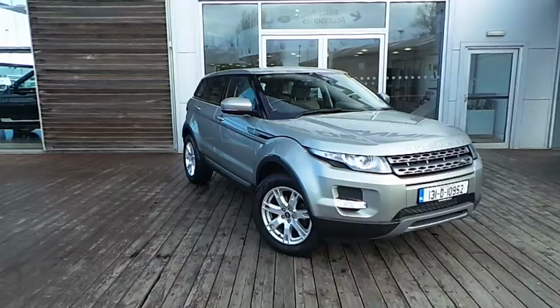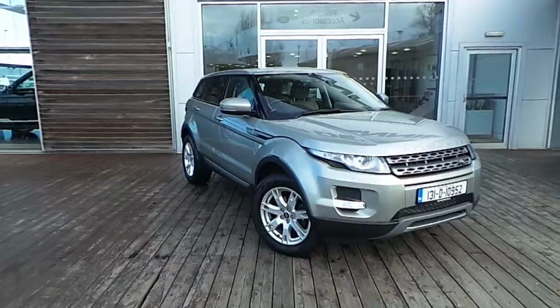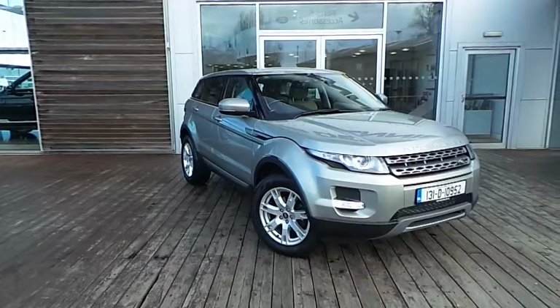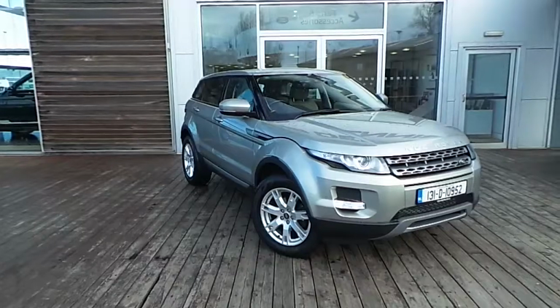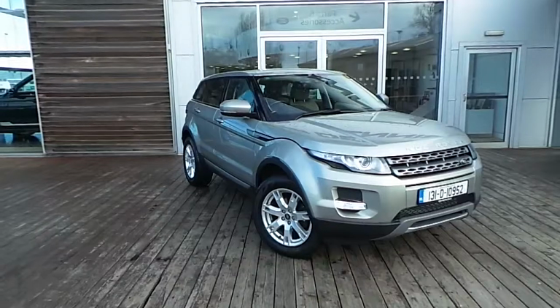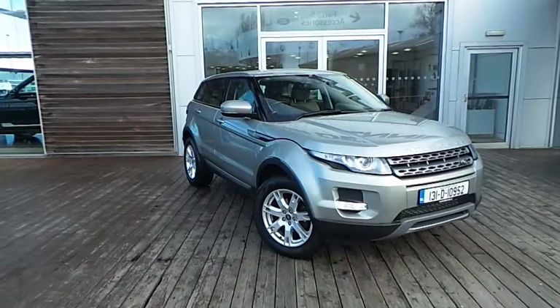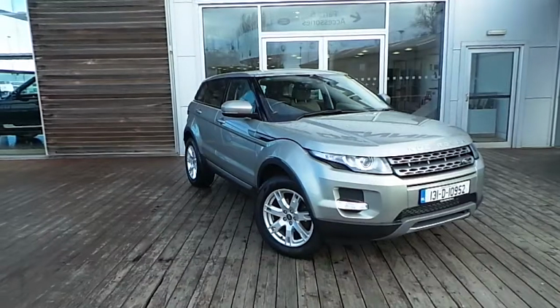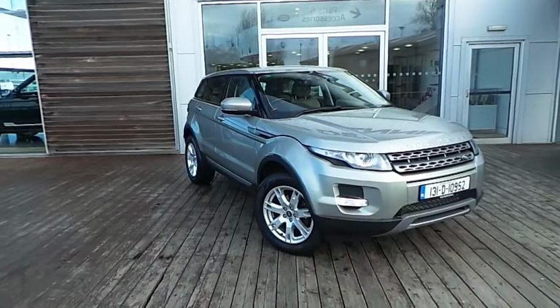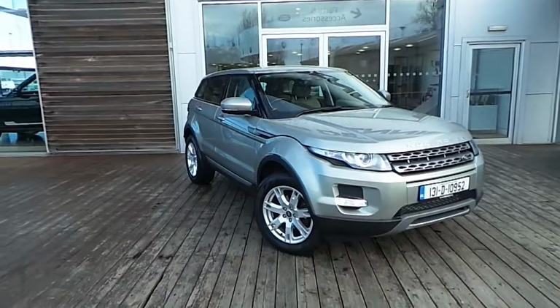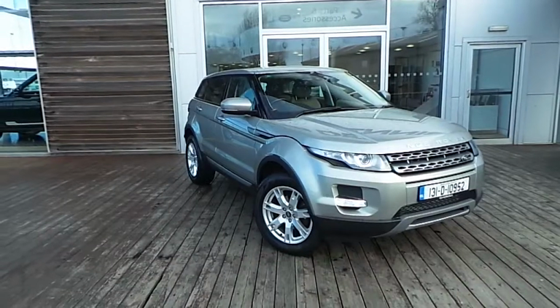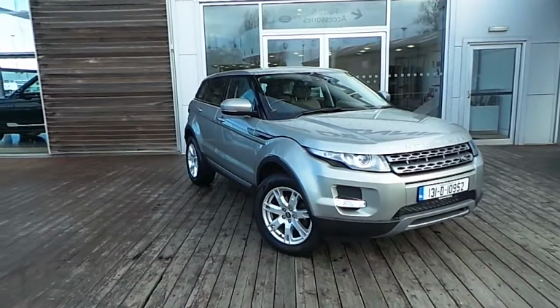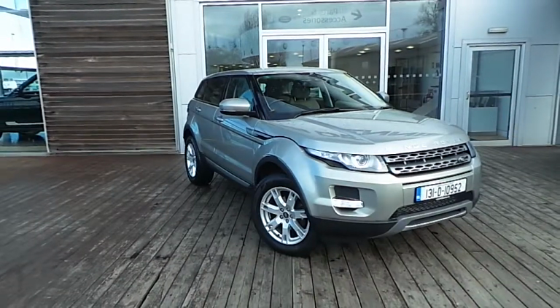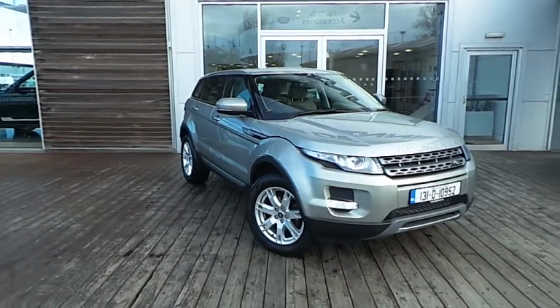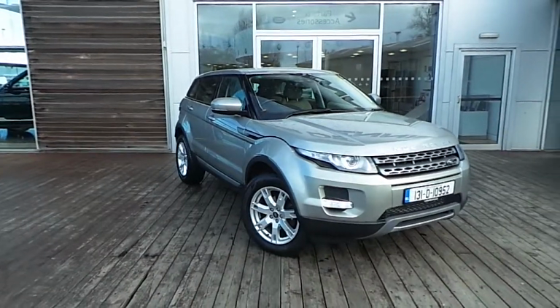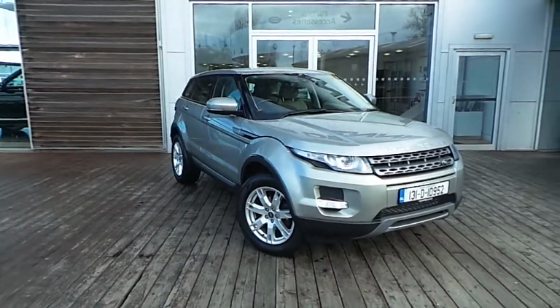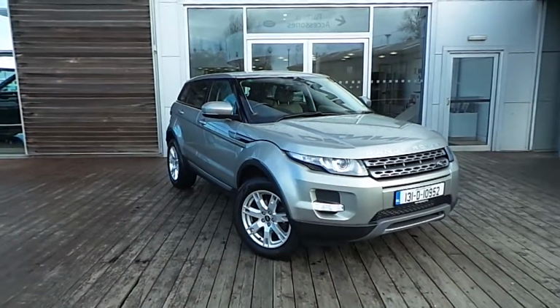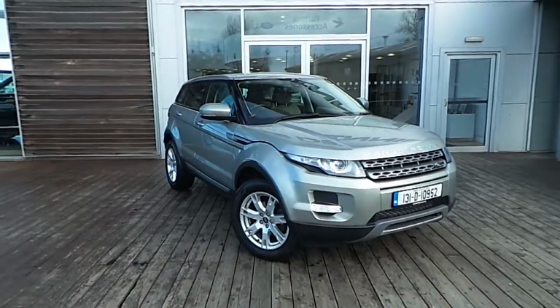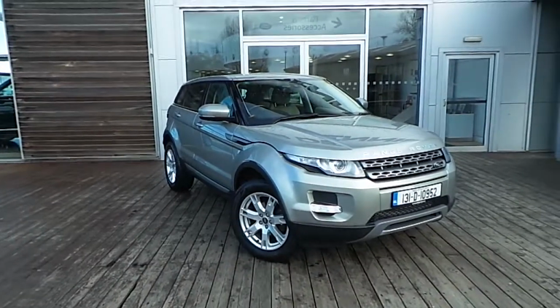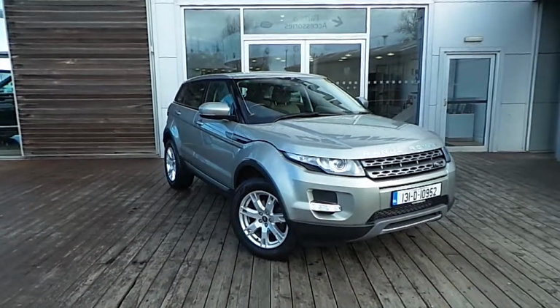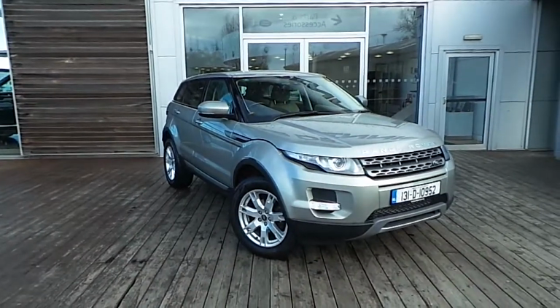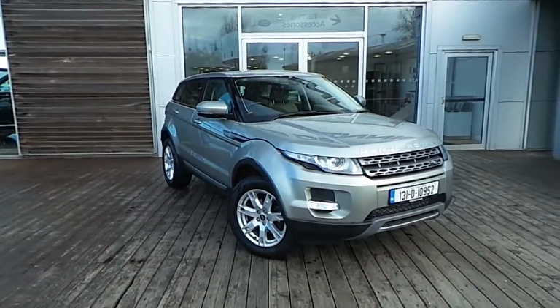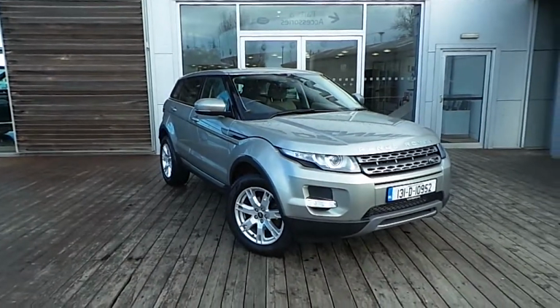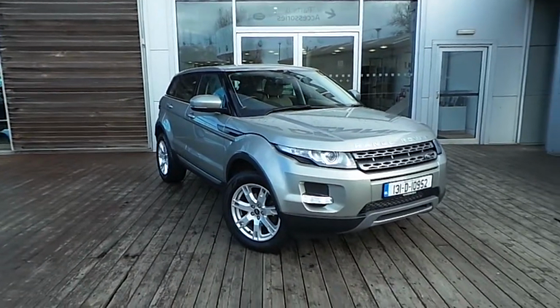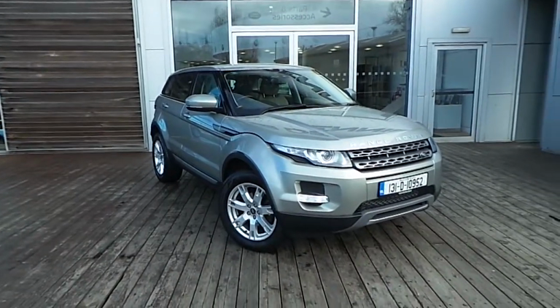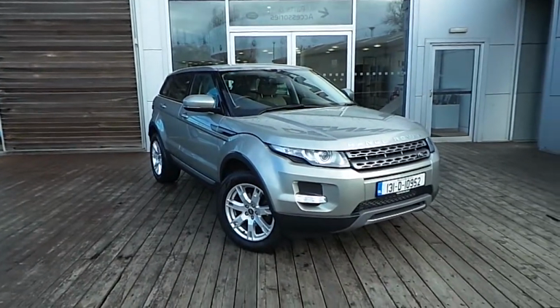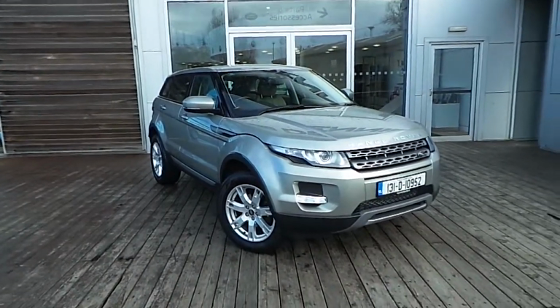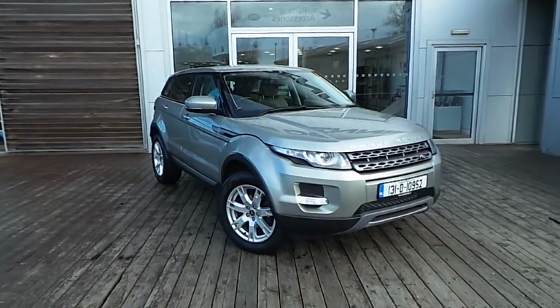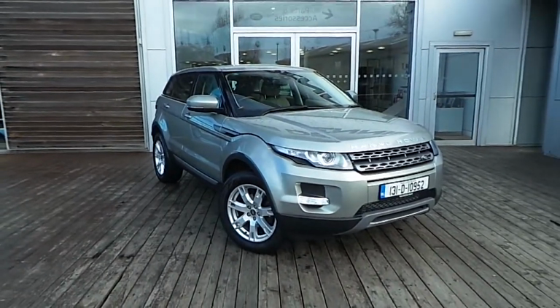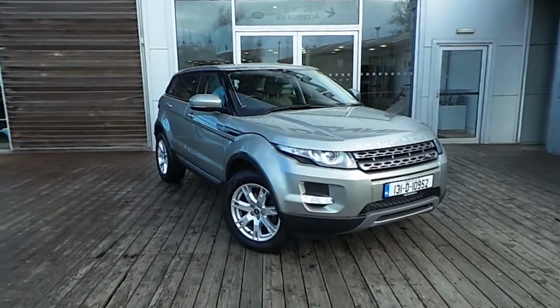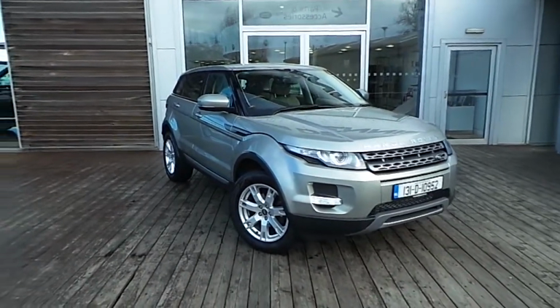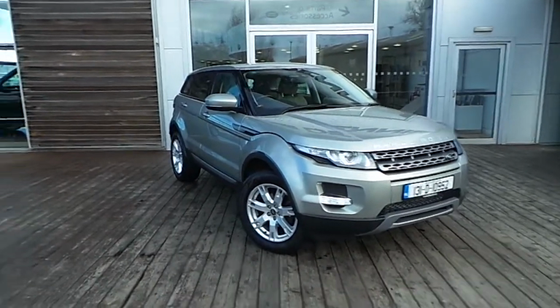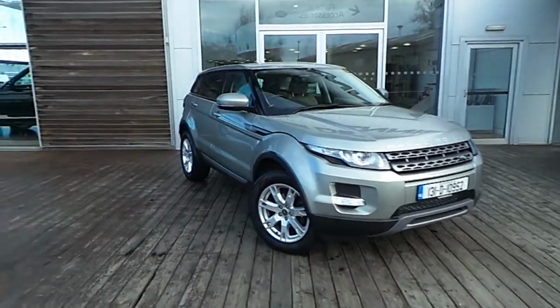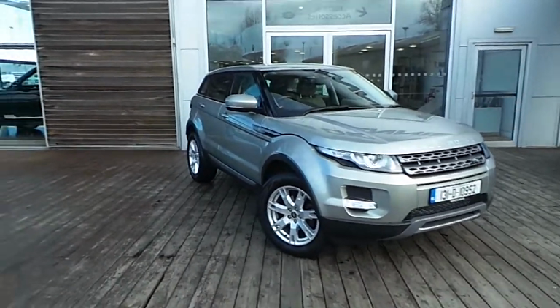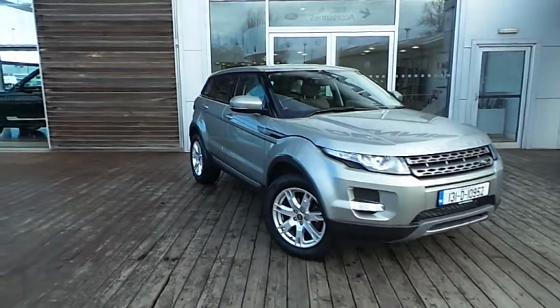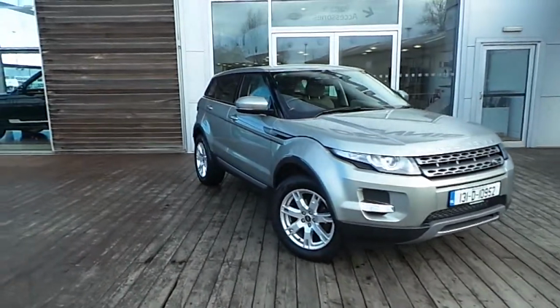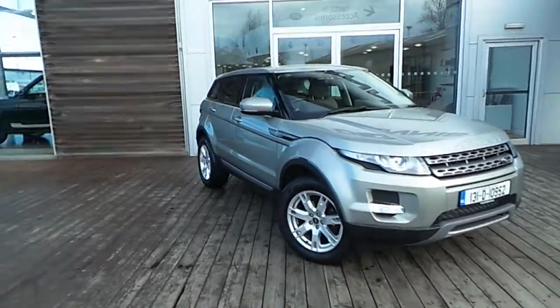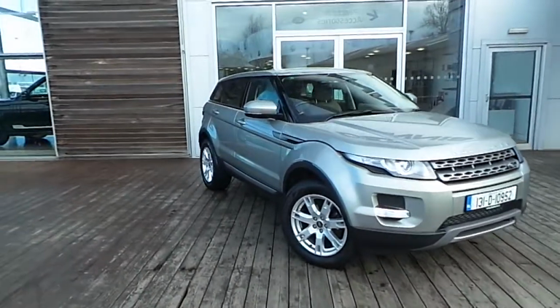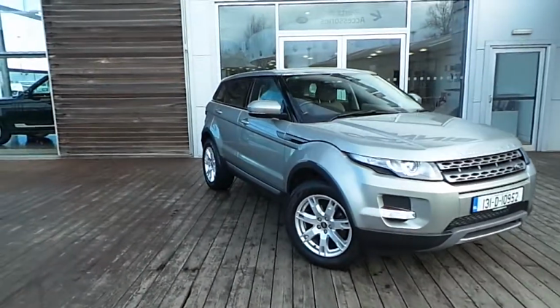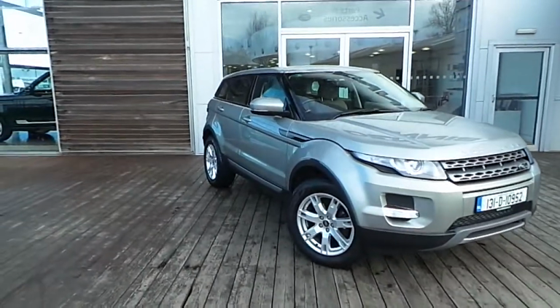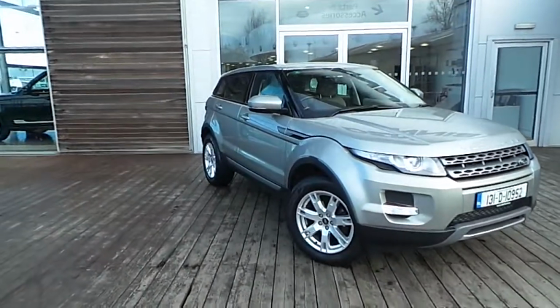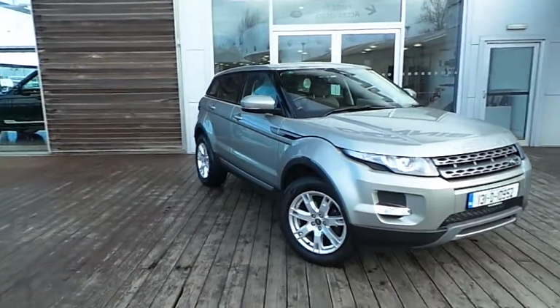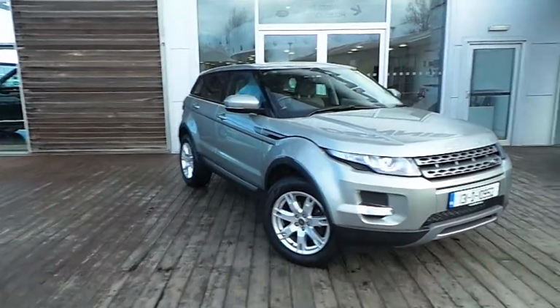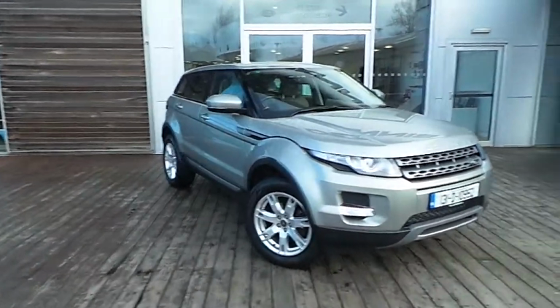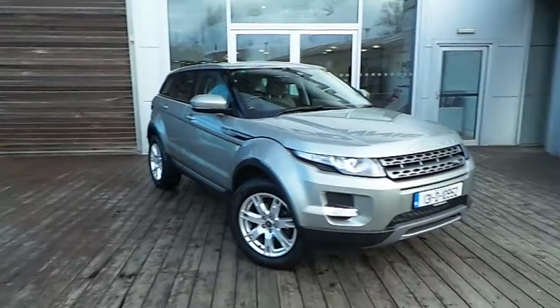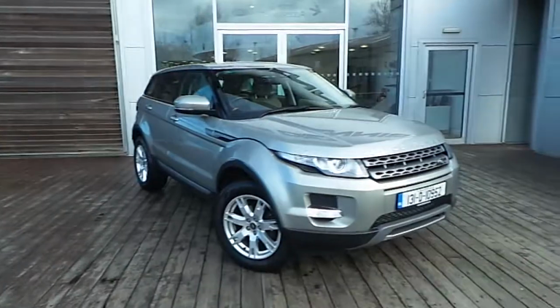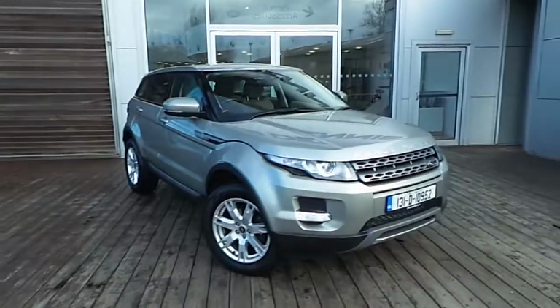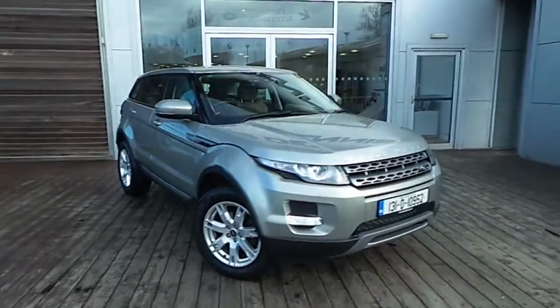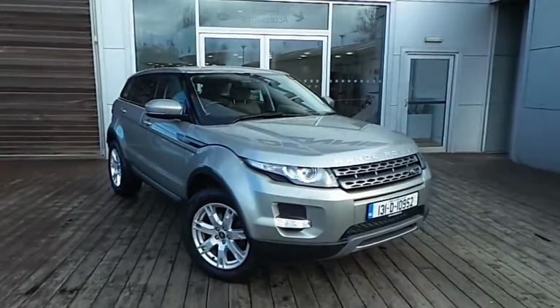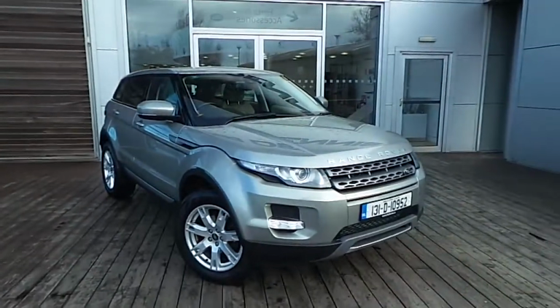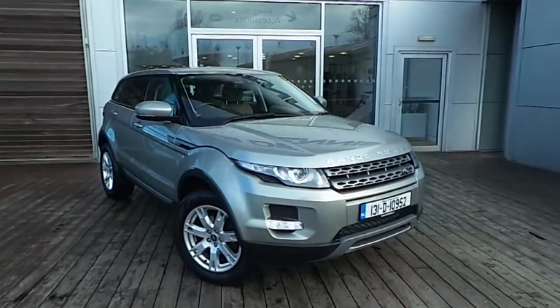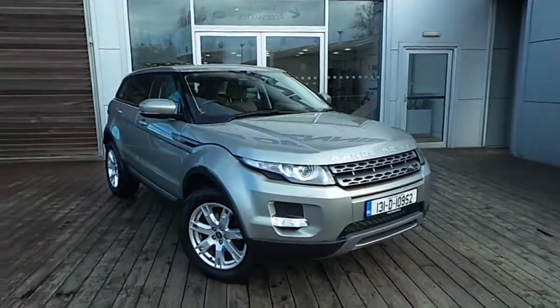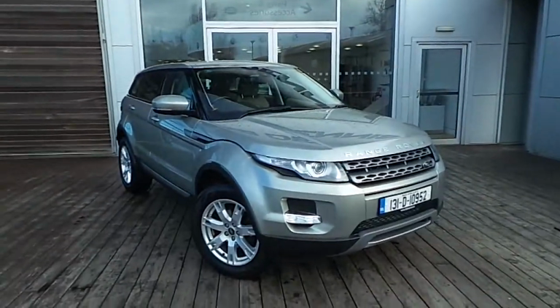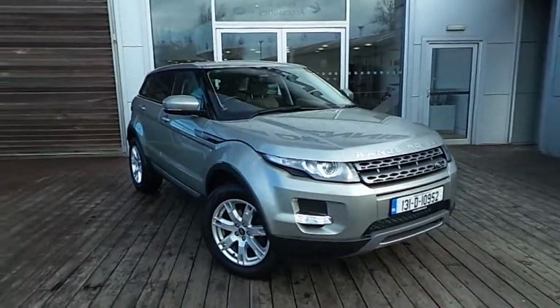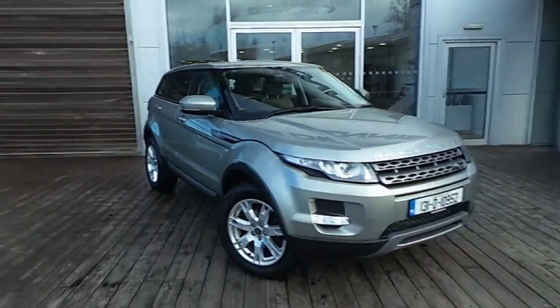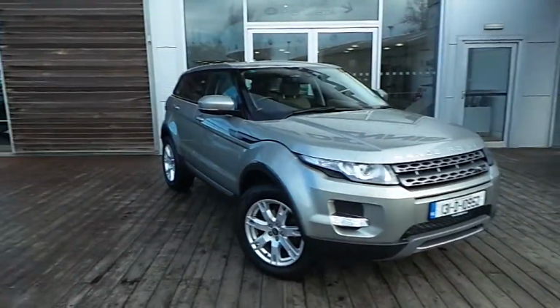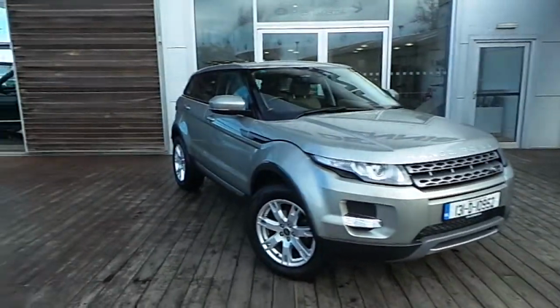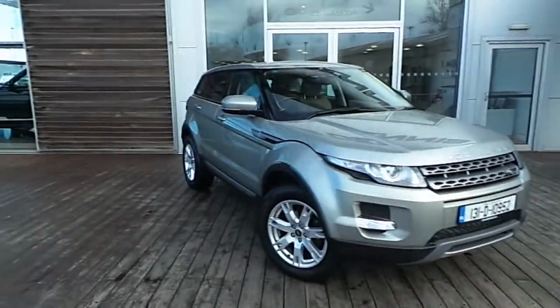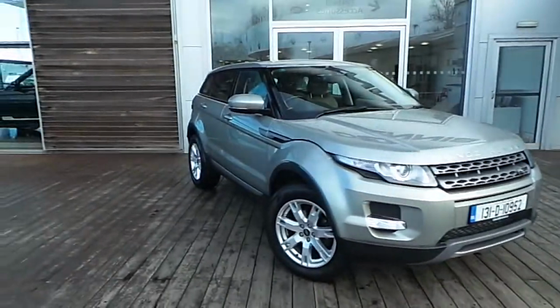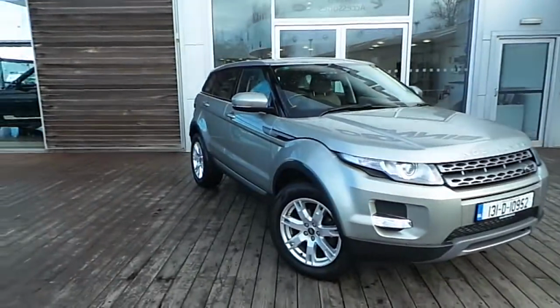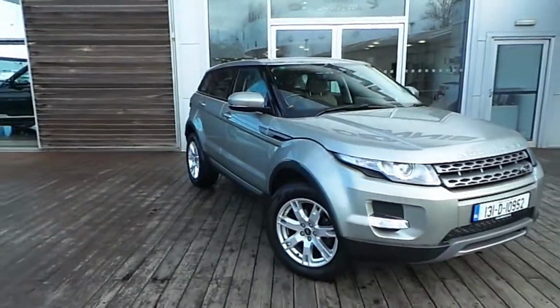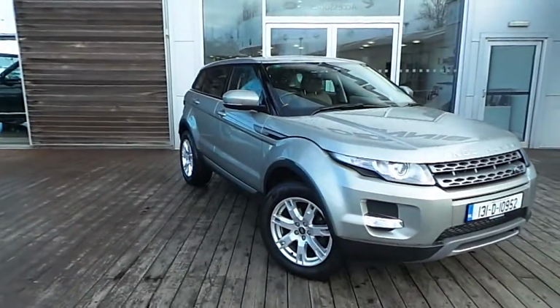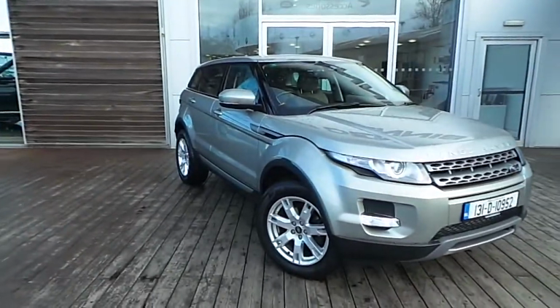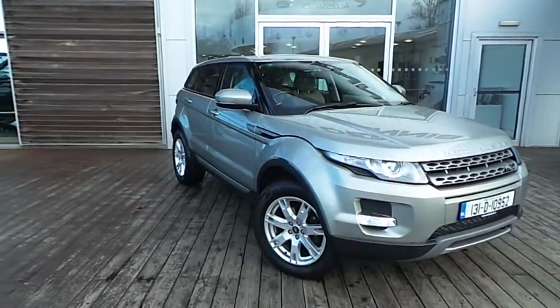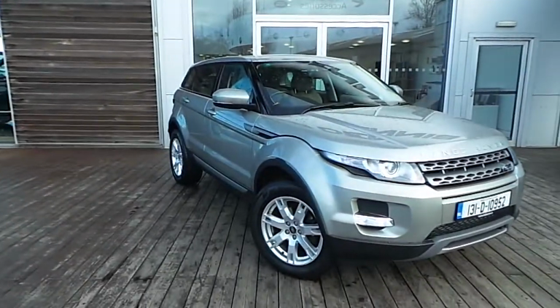Hello and welcome to HP Dennis Land Rover. You're reviewing the 2013 Range Rover Evoque PureTech TD4 Automatic.